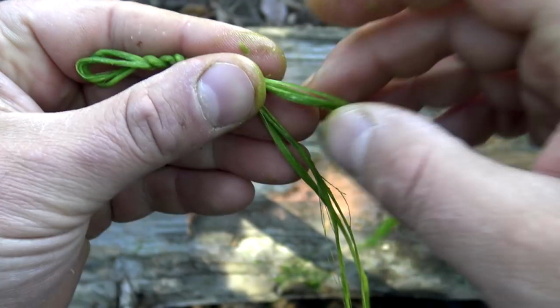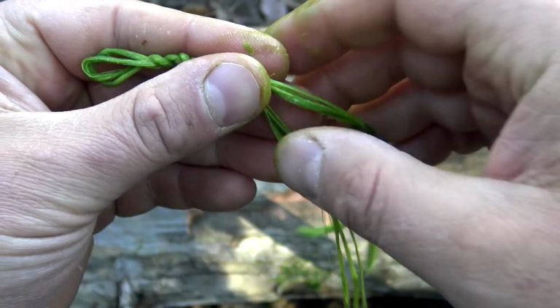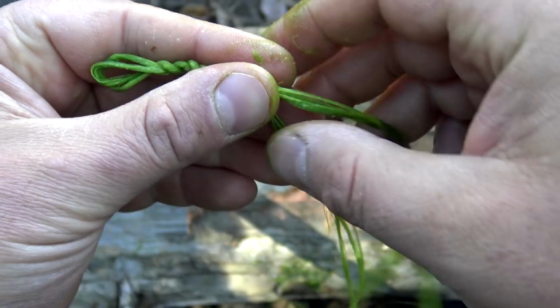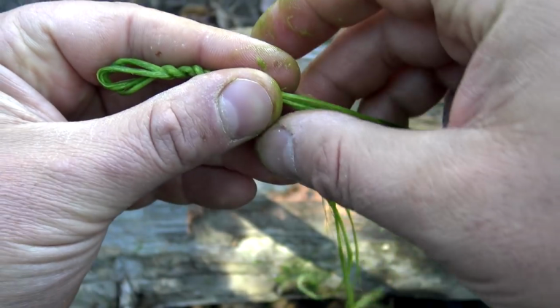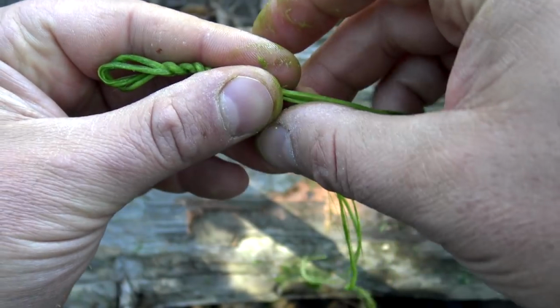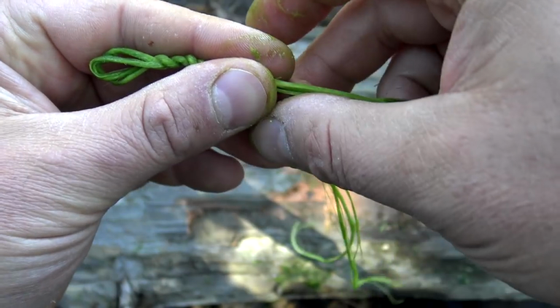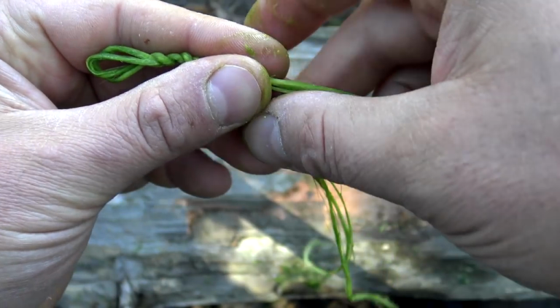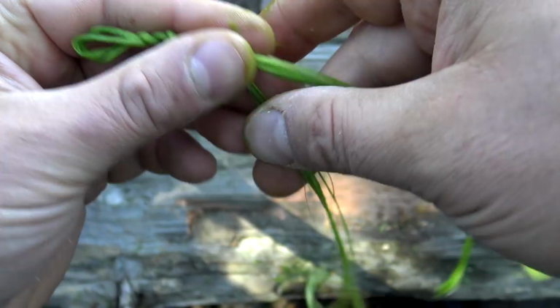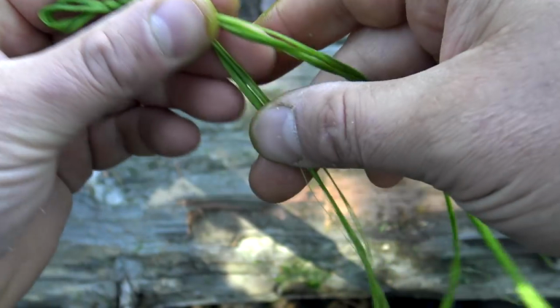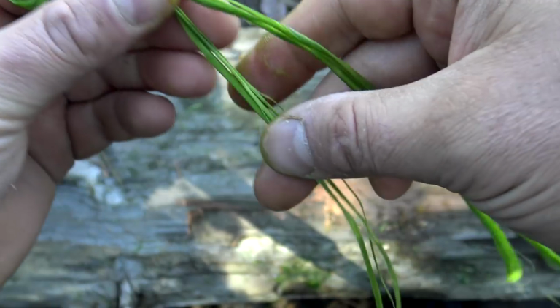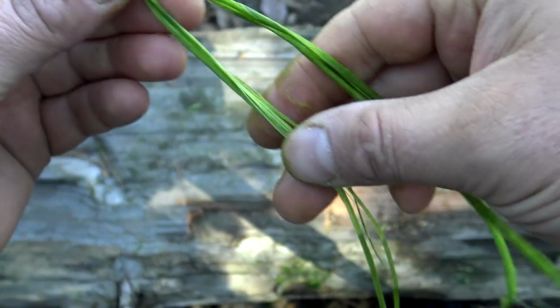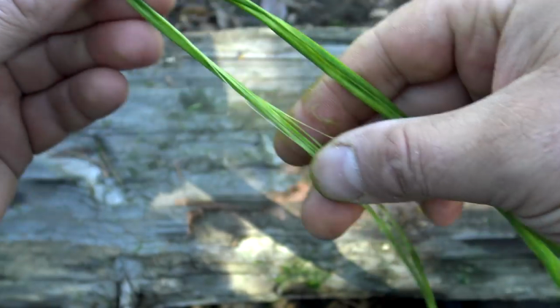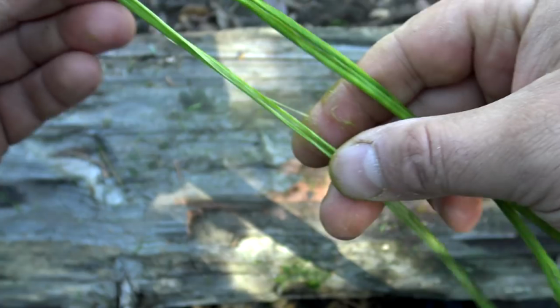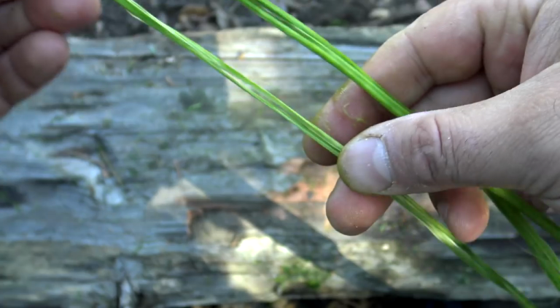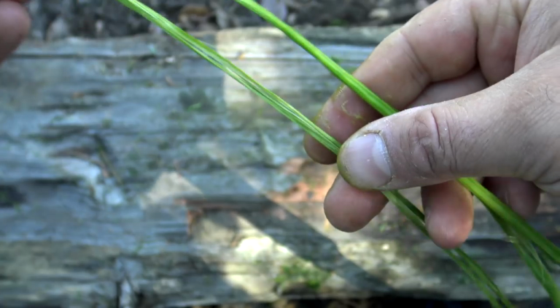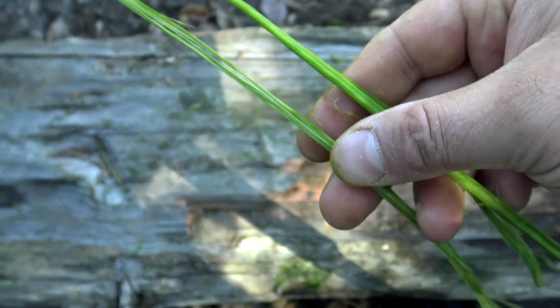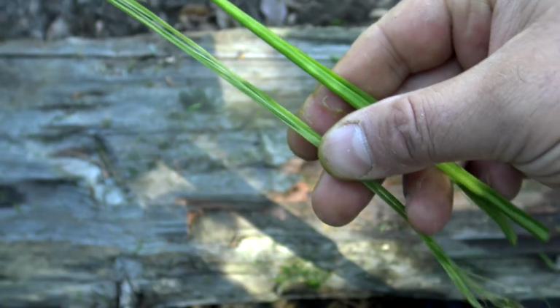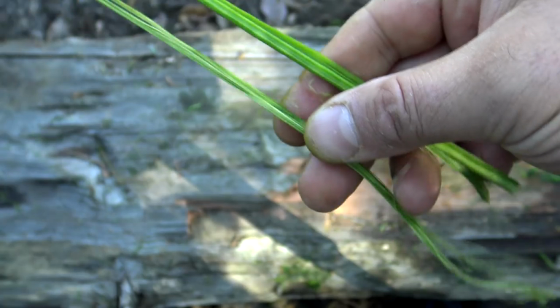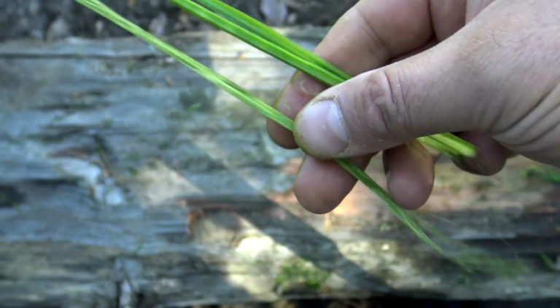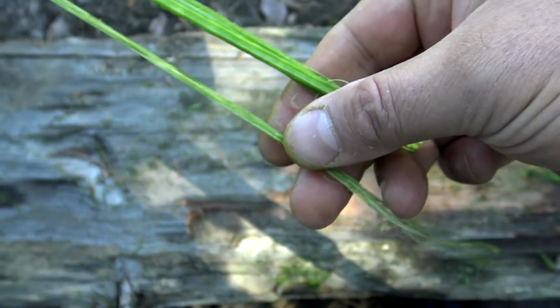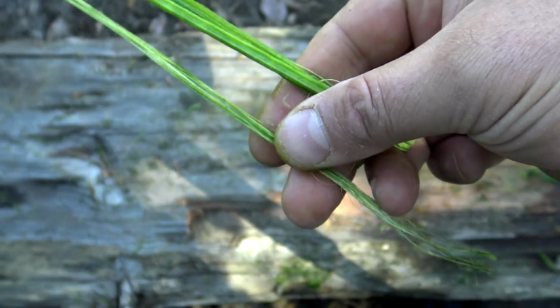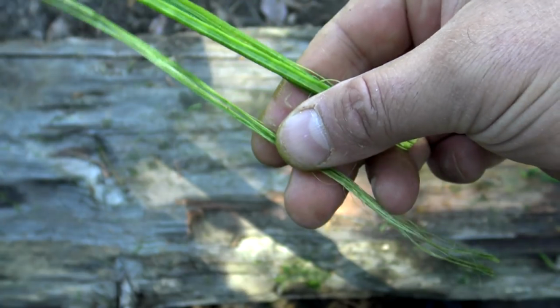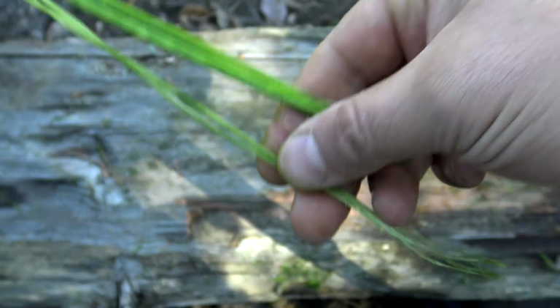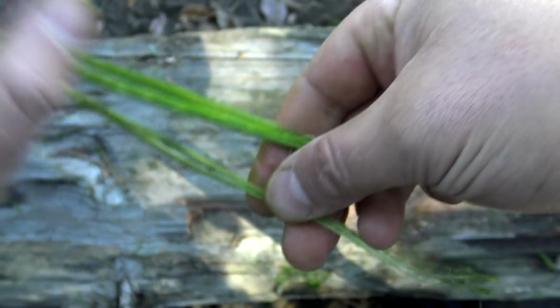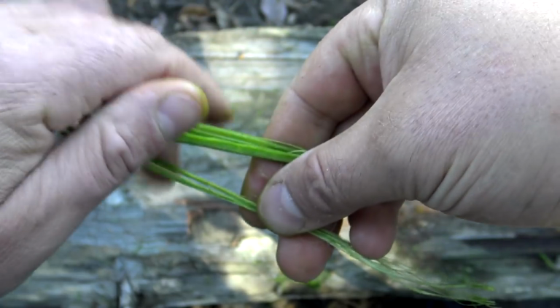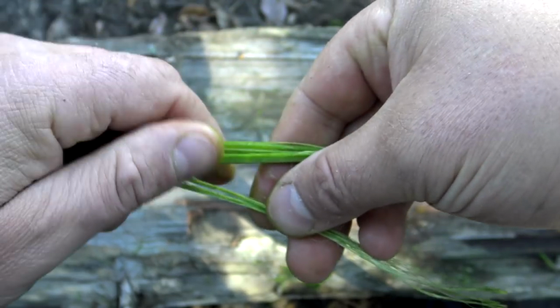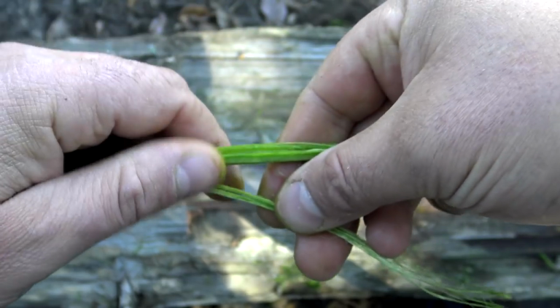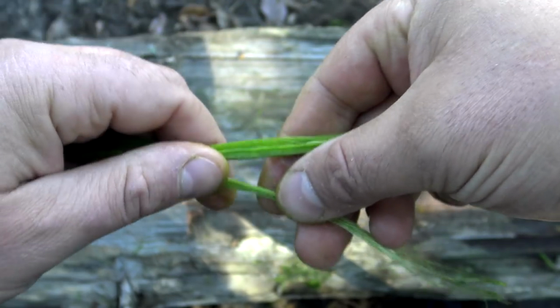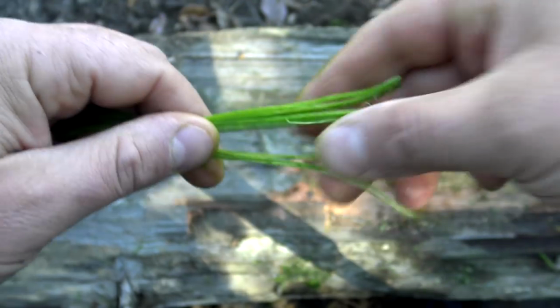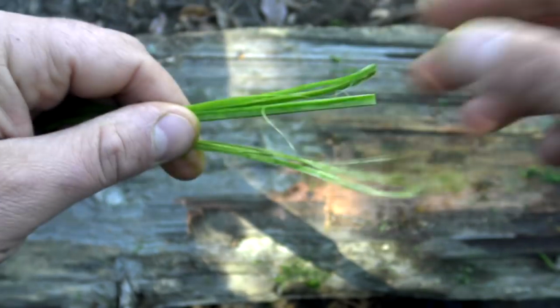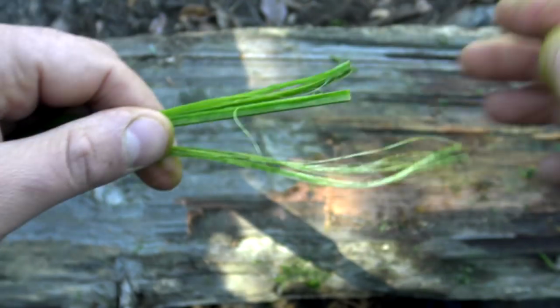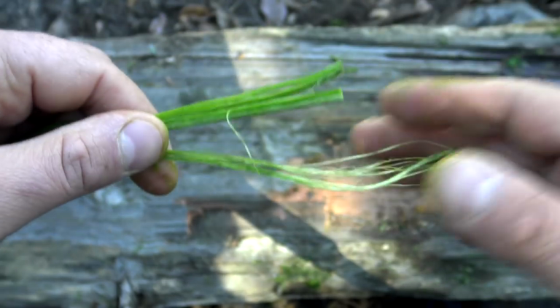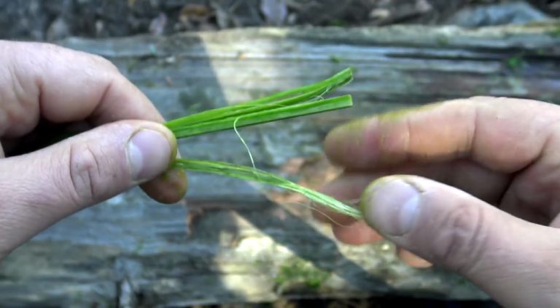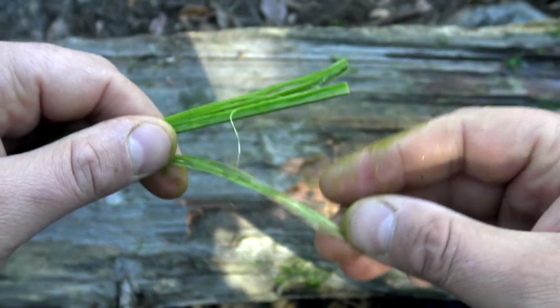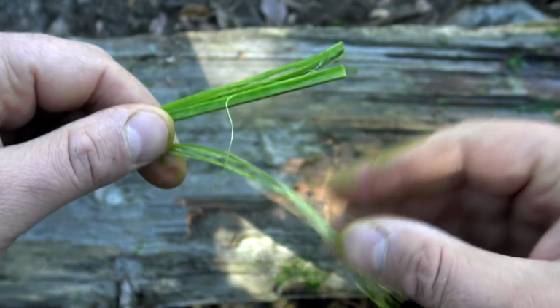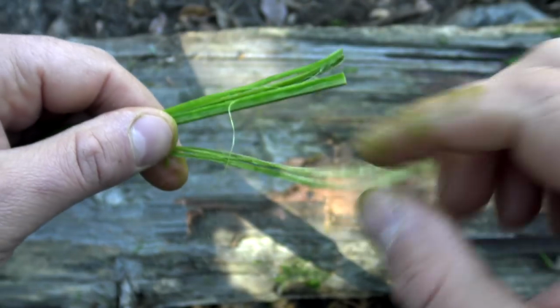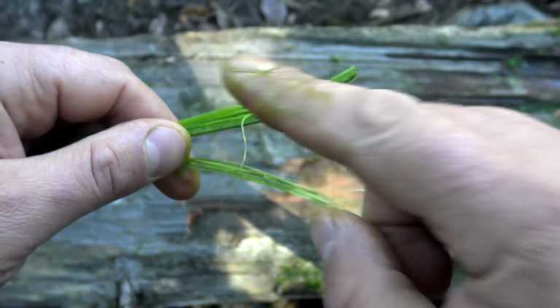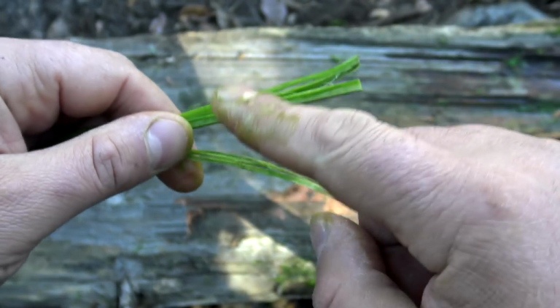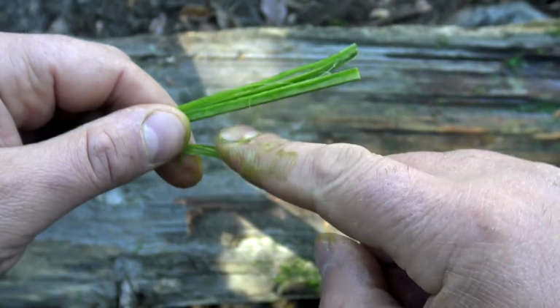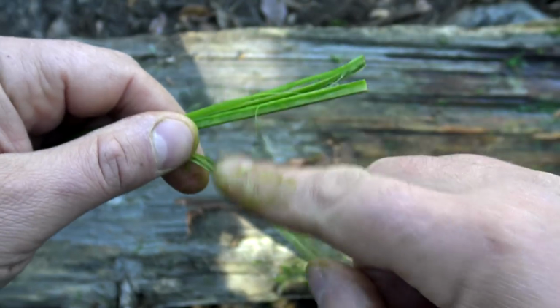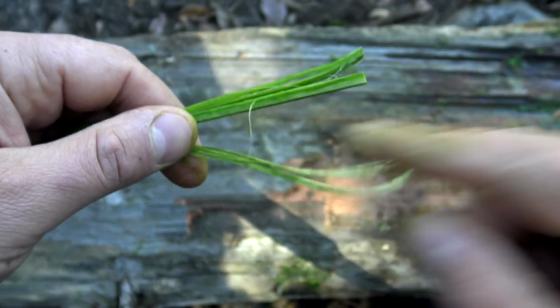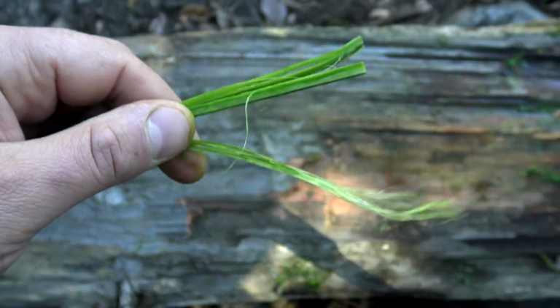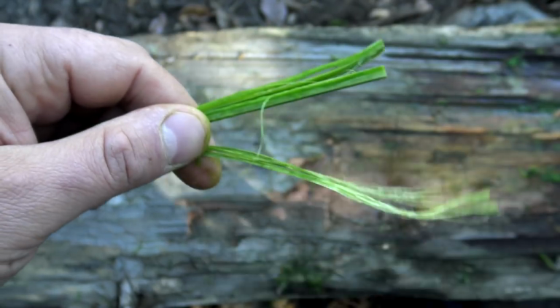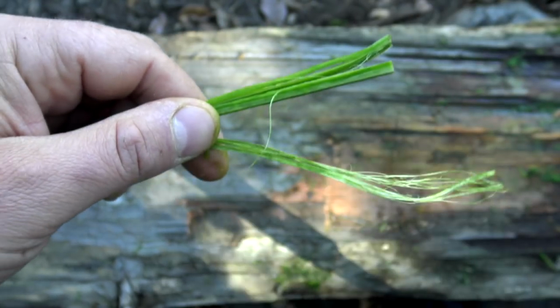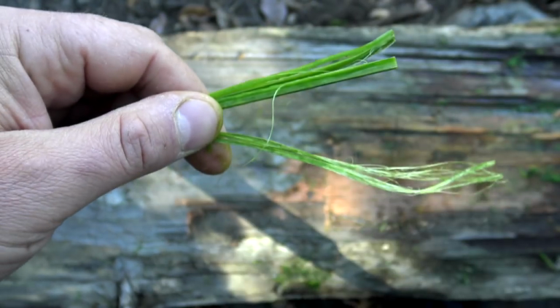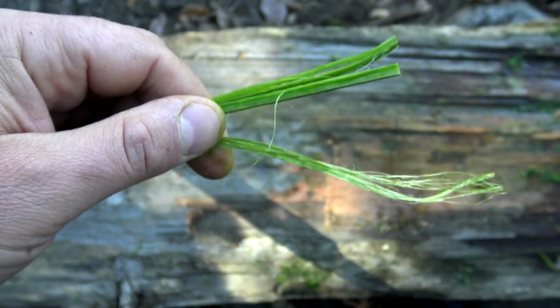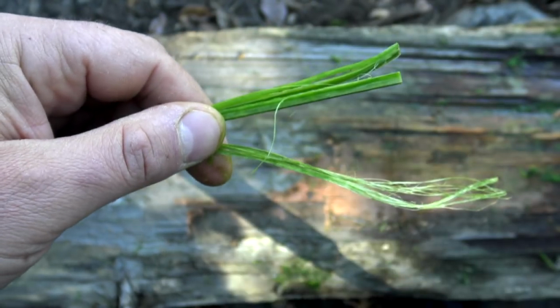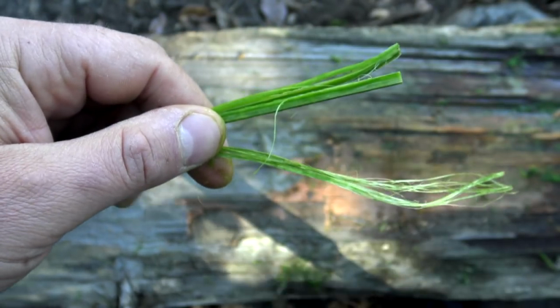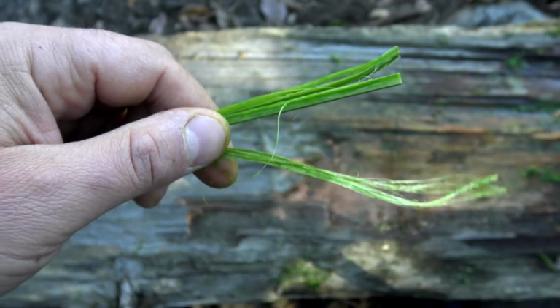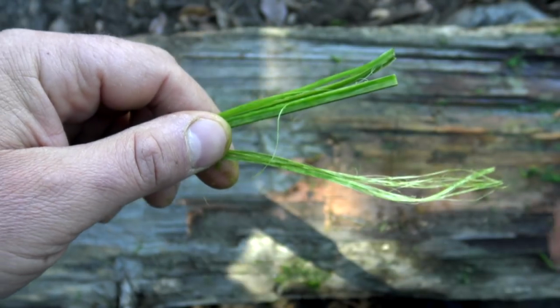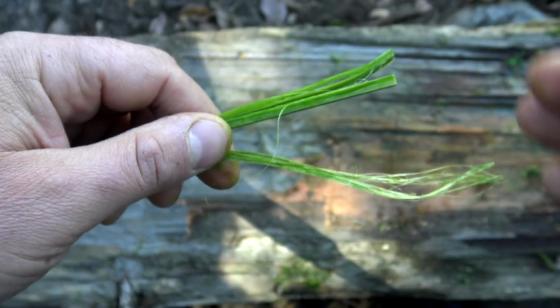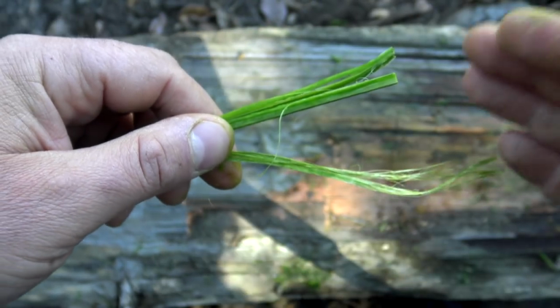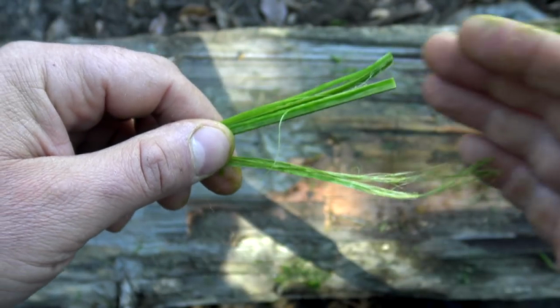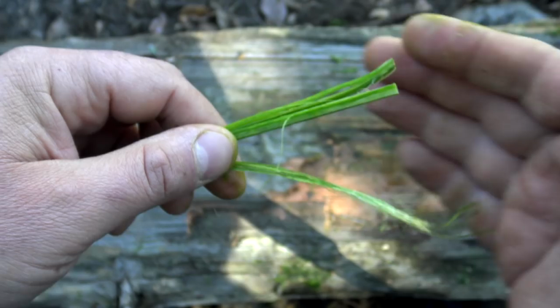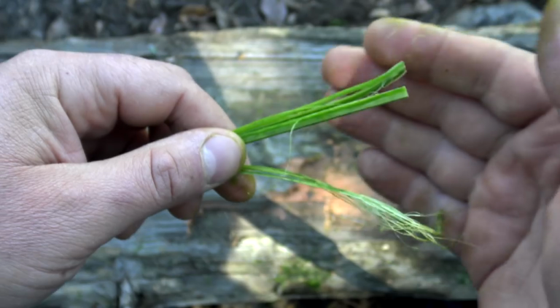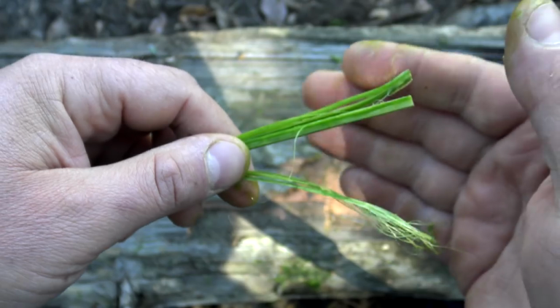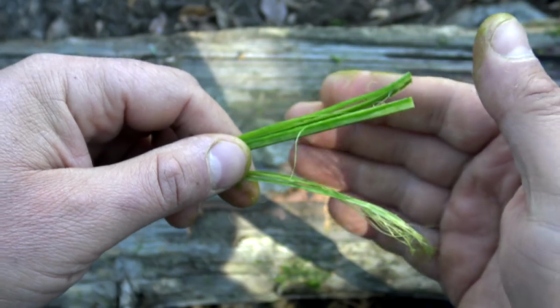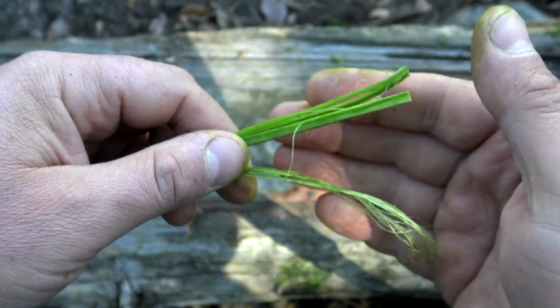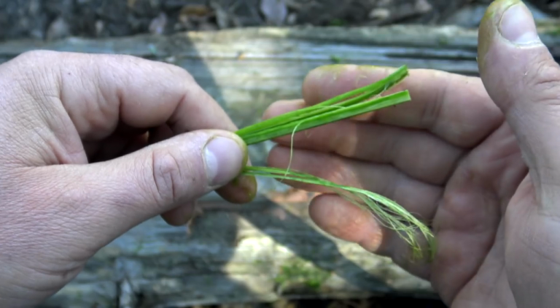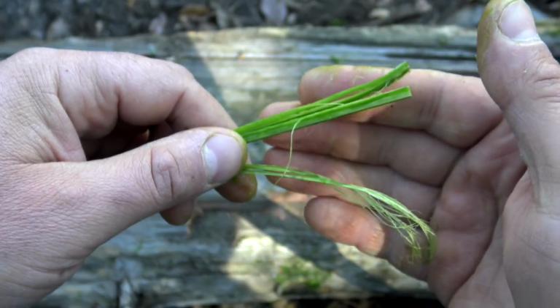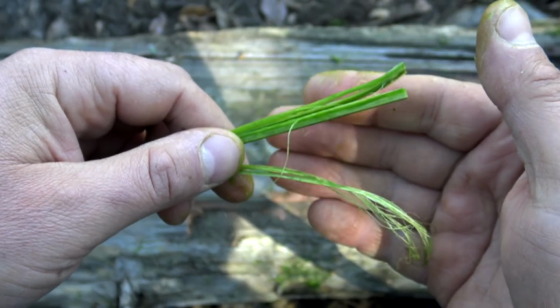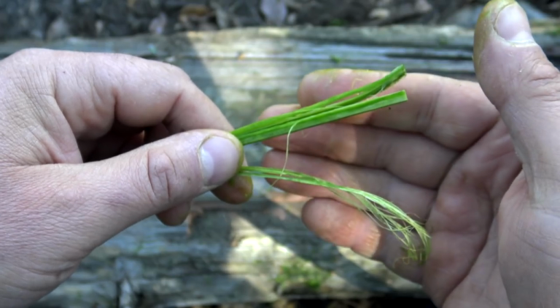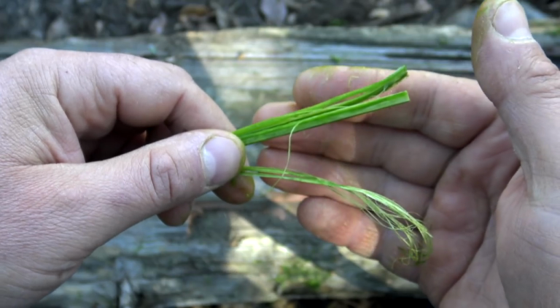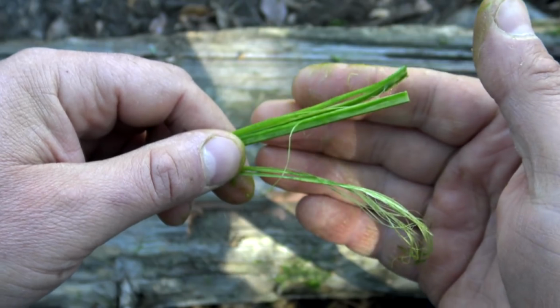Repeat that process all the way down to the bottom until you get about right here, then you want to stop — because at that point, it's time for a splice.